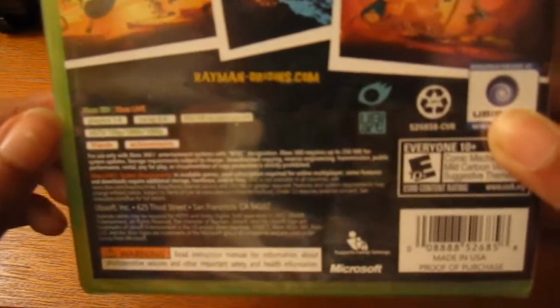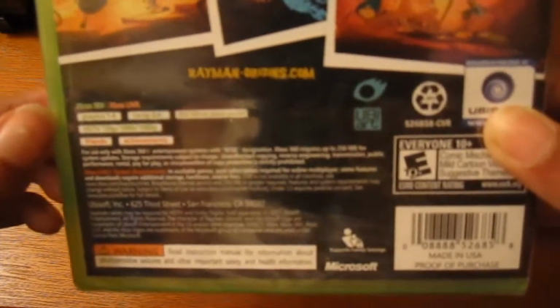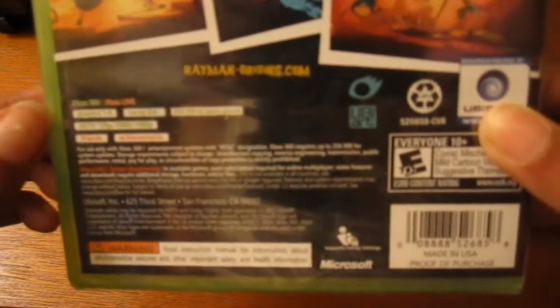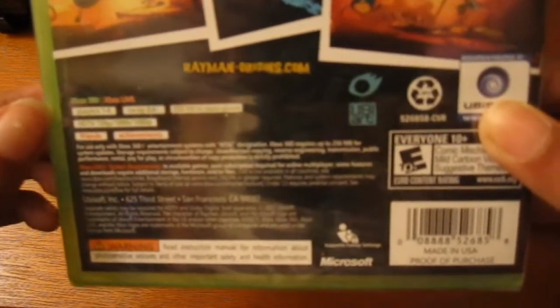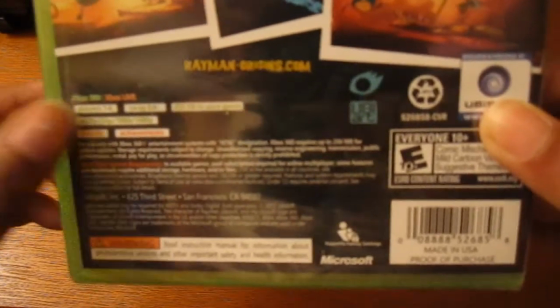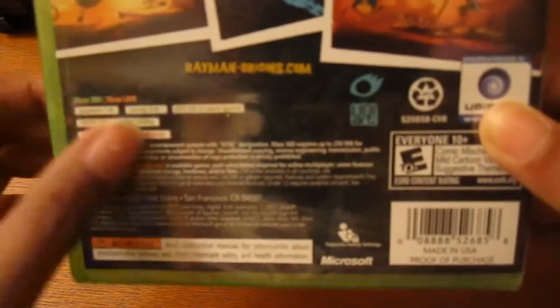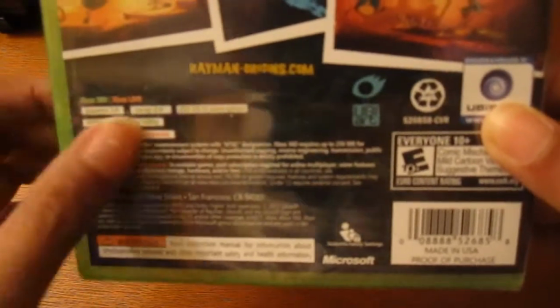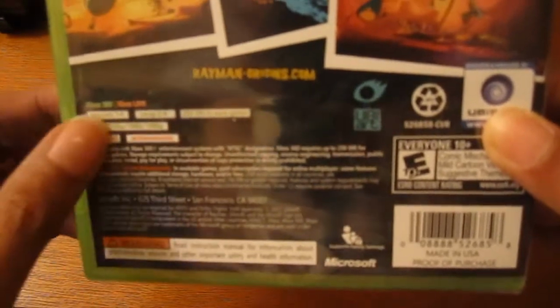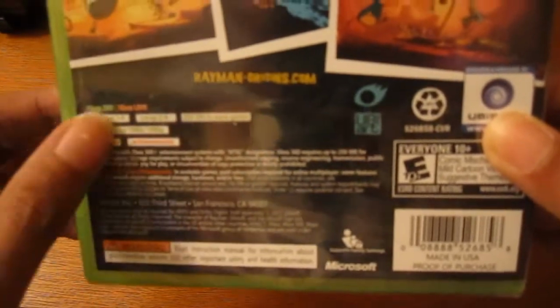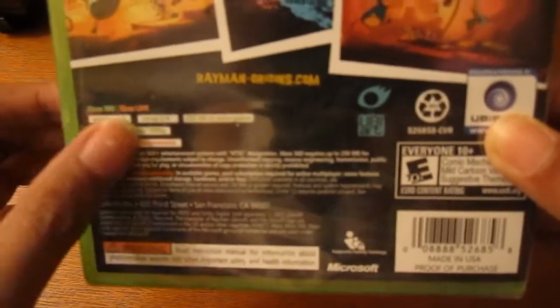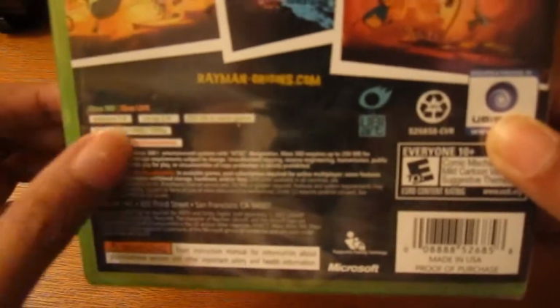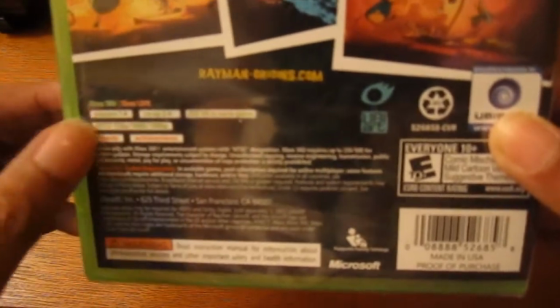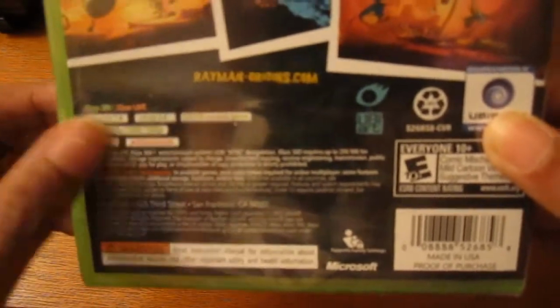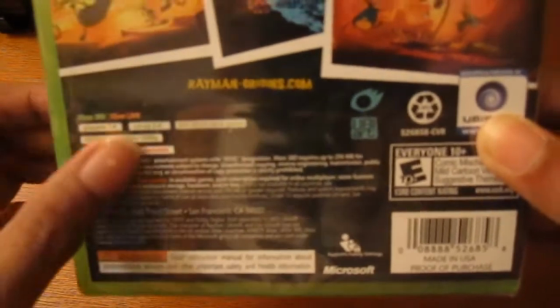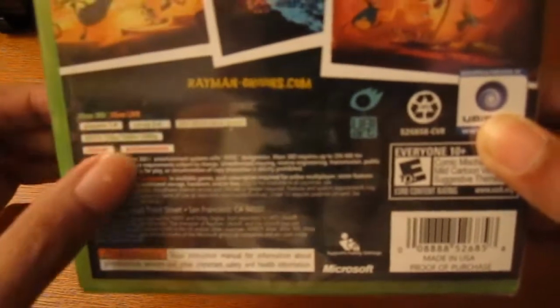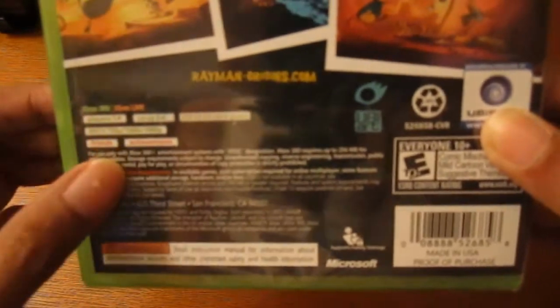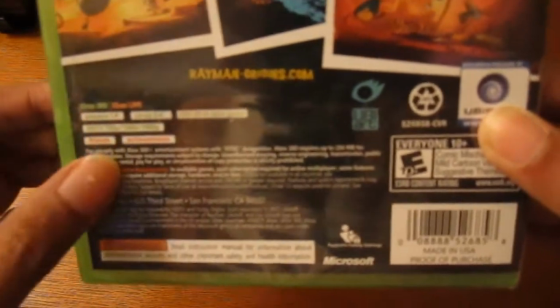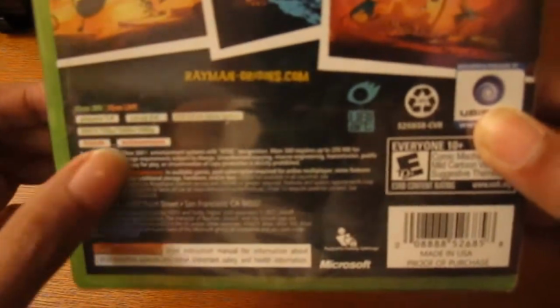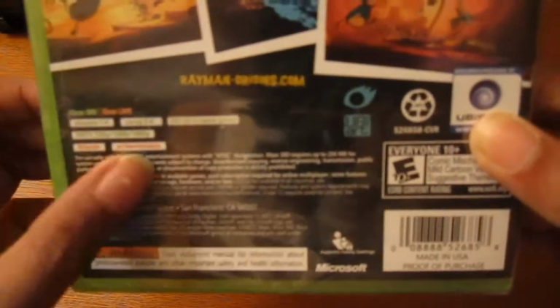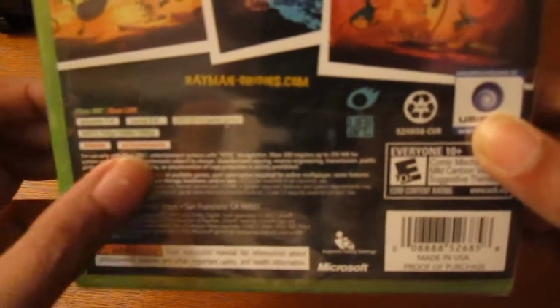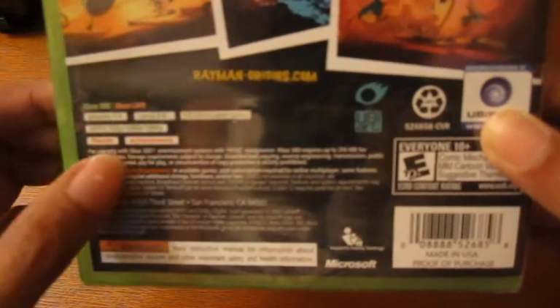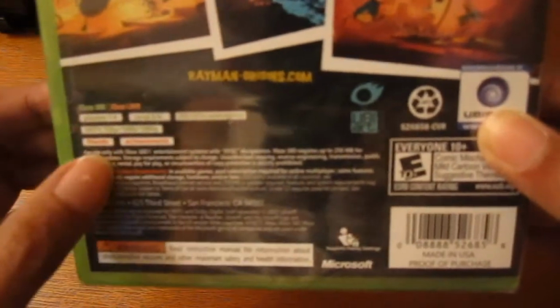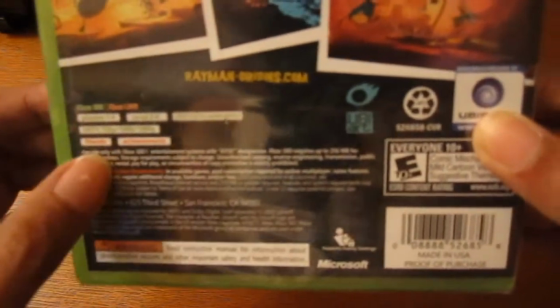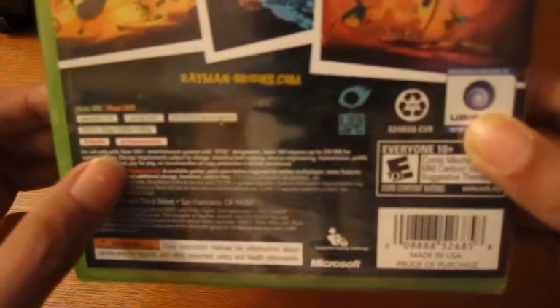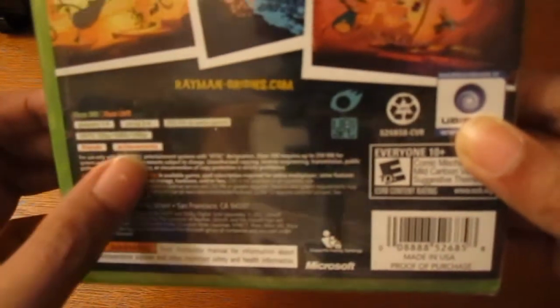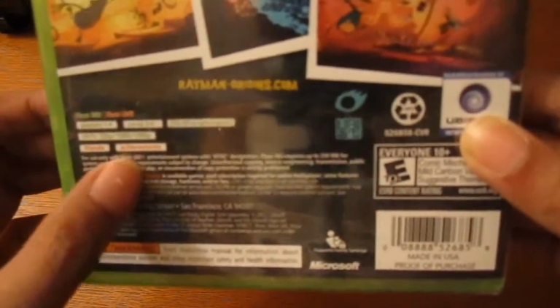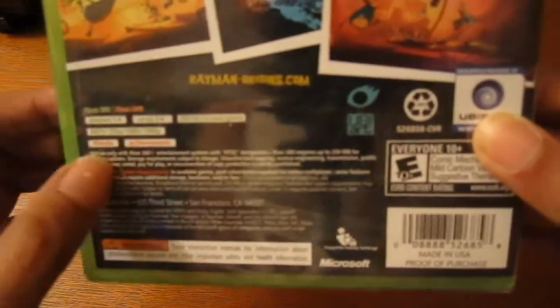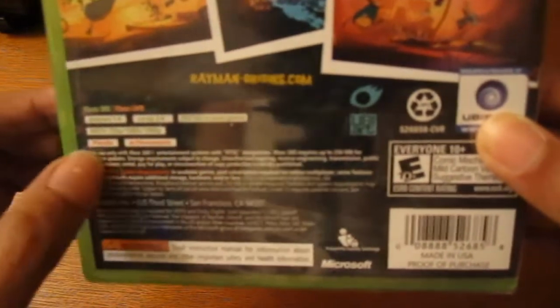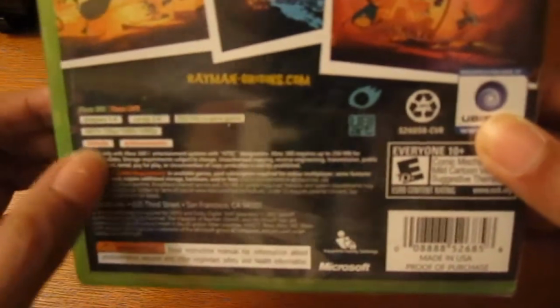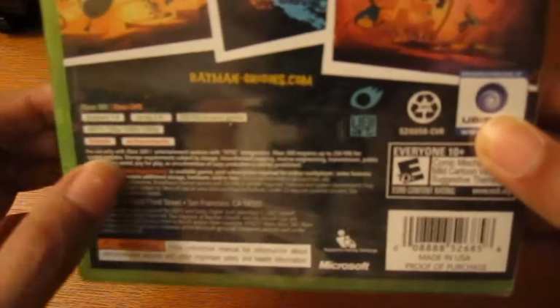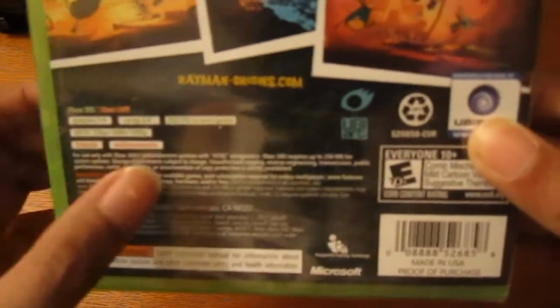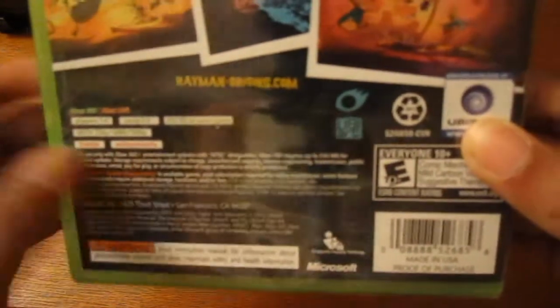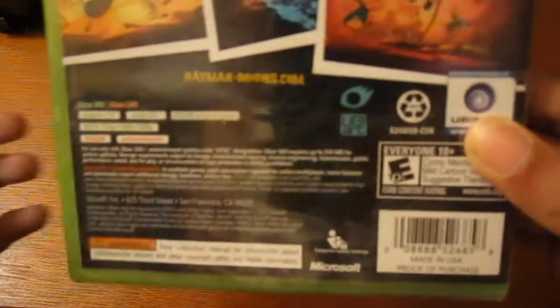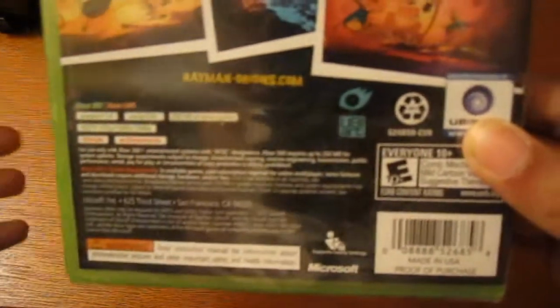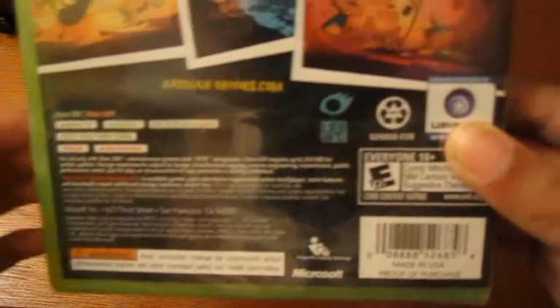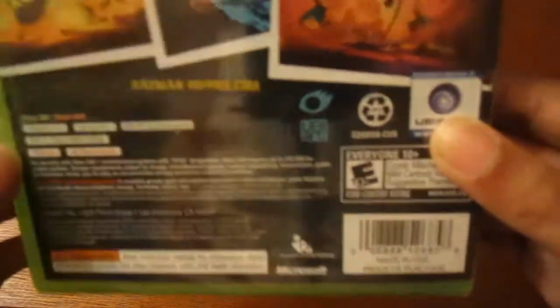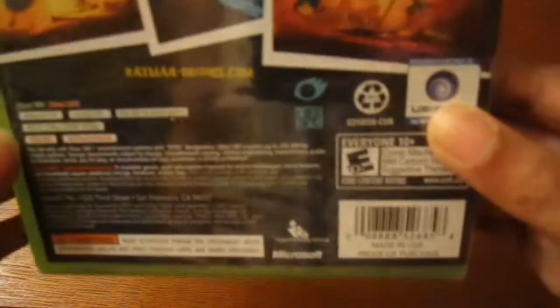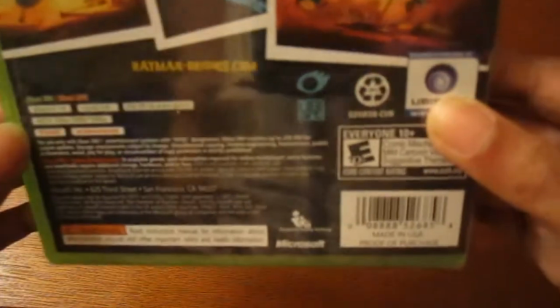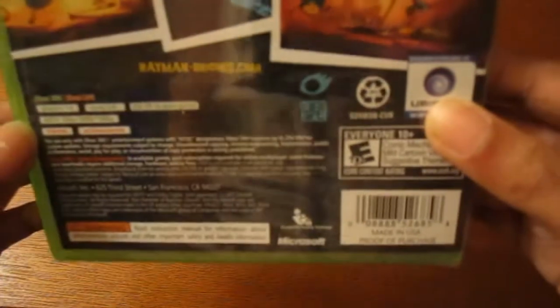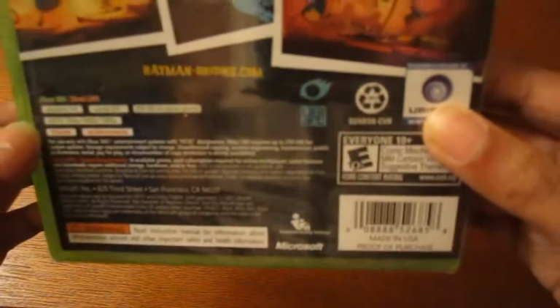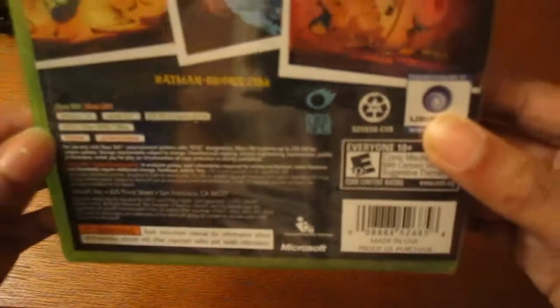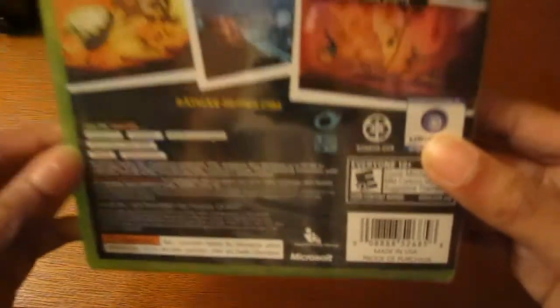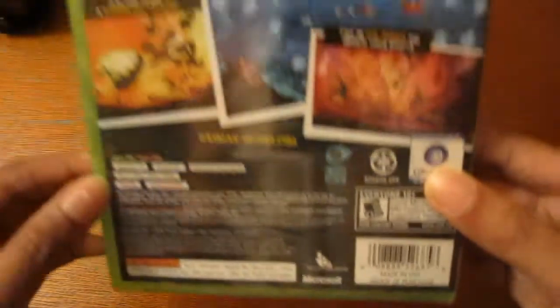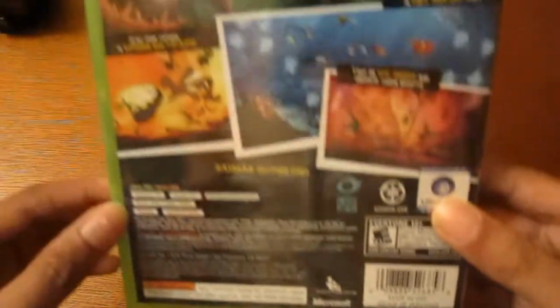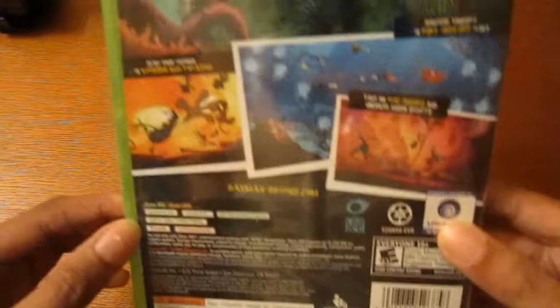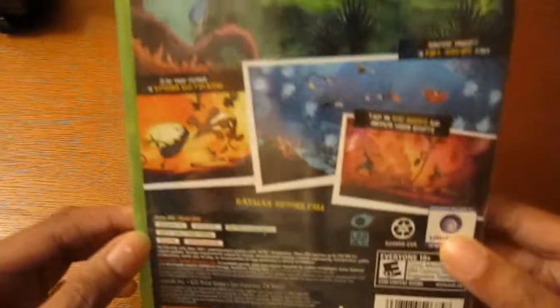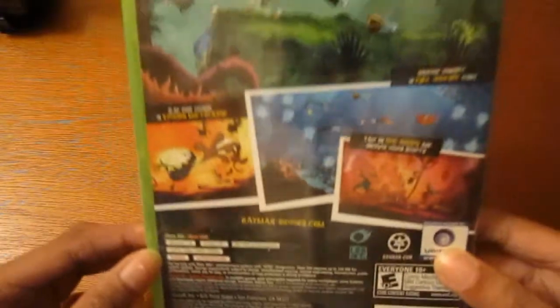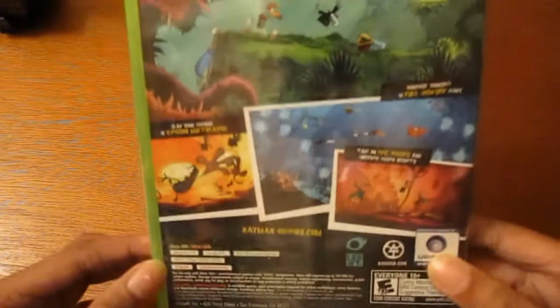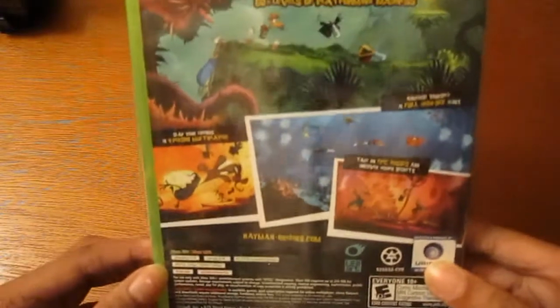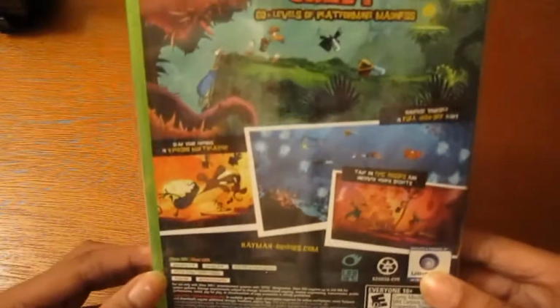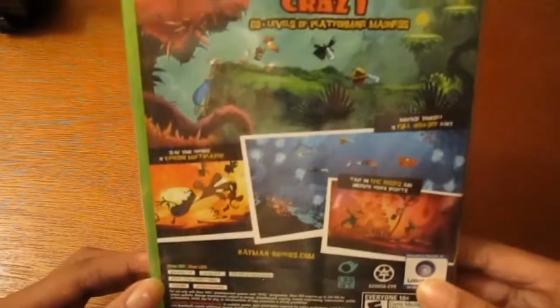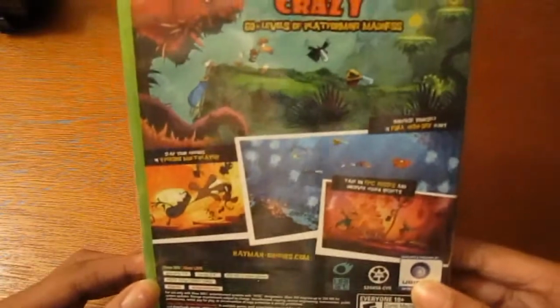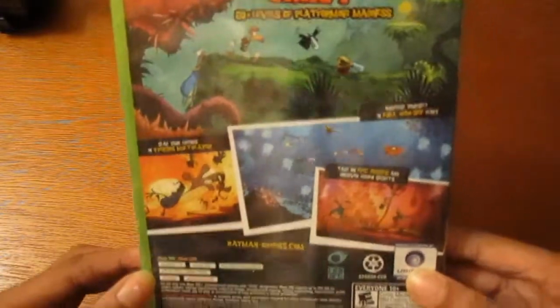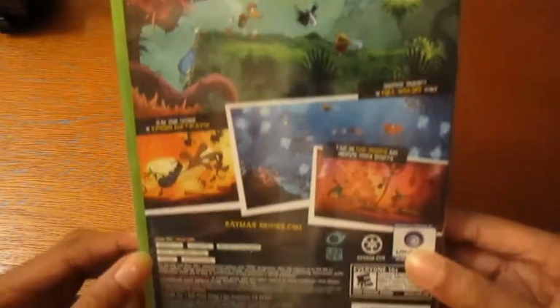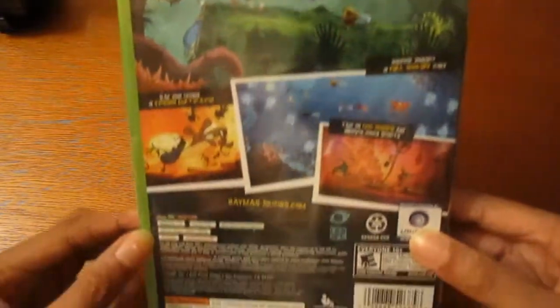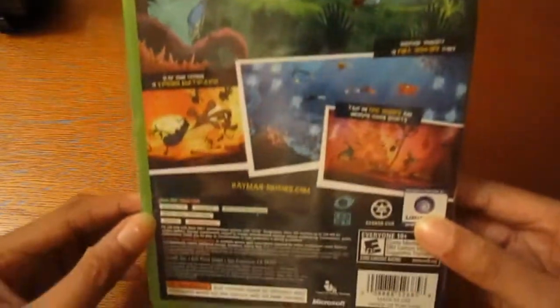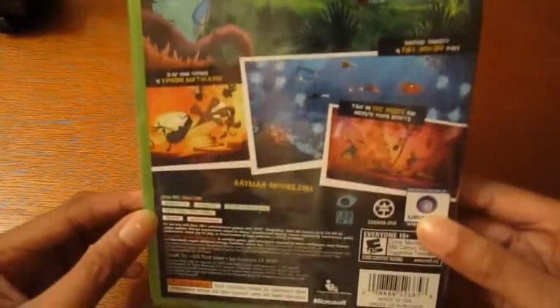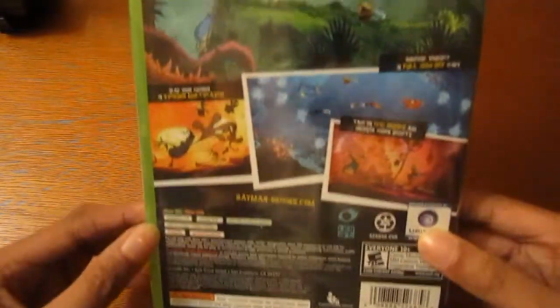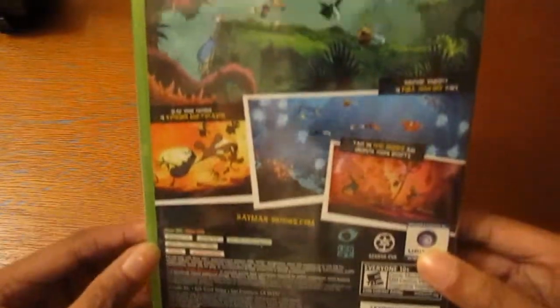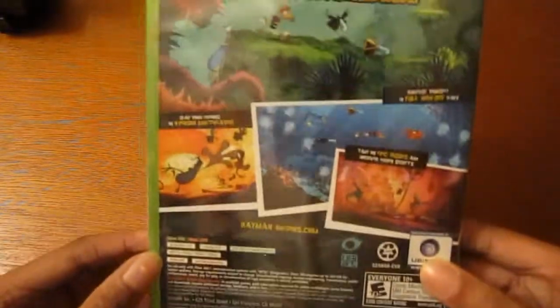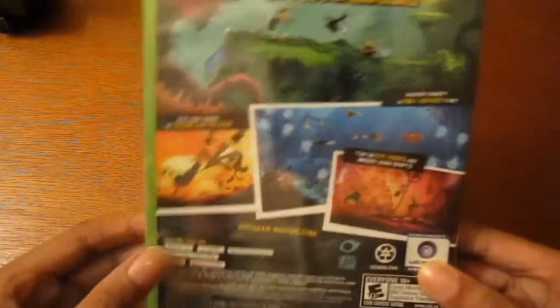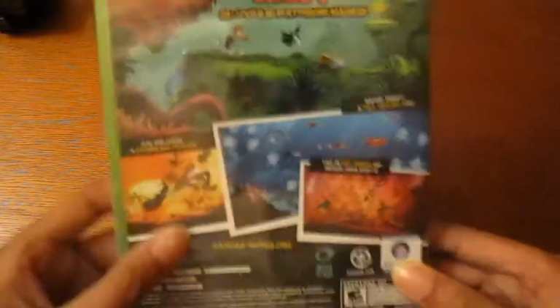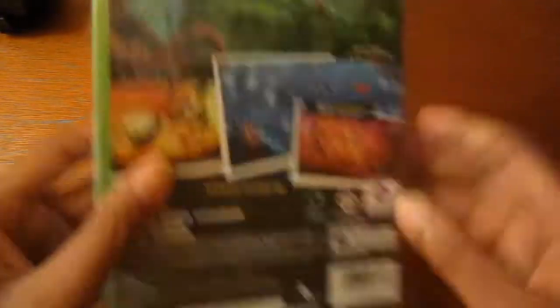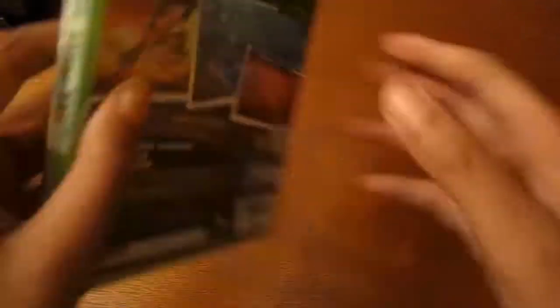This is local co-op. It also has friends and achievements for Xbox Live.